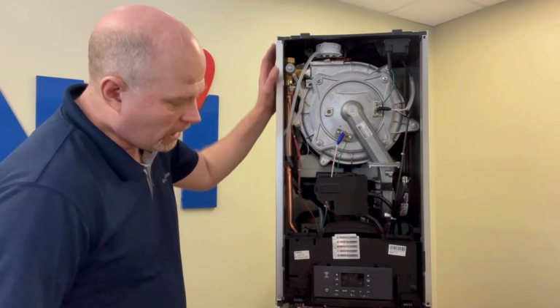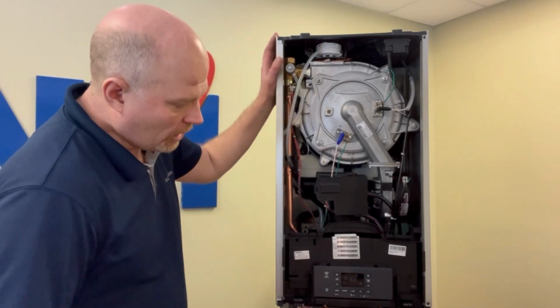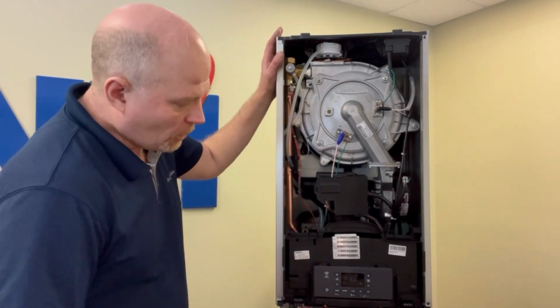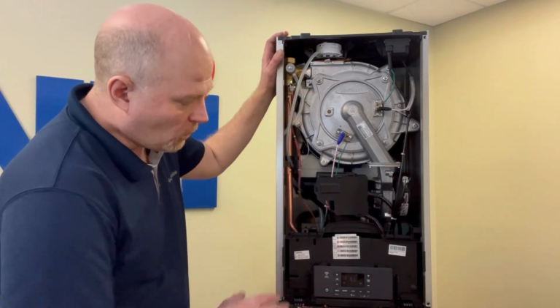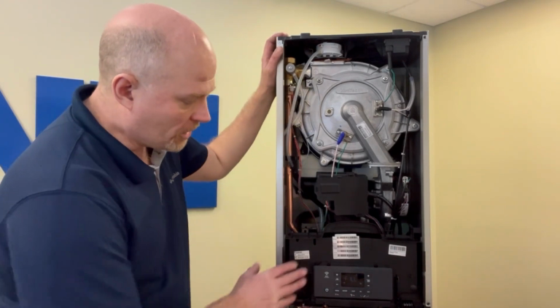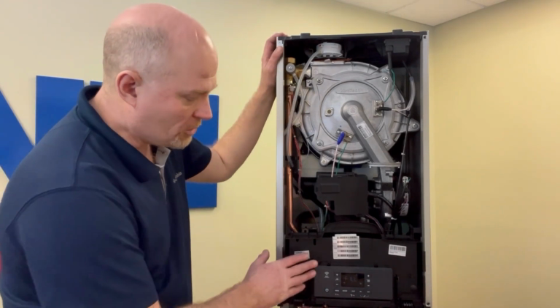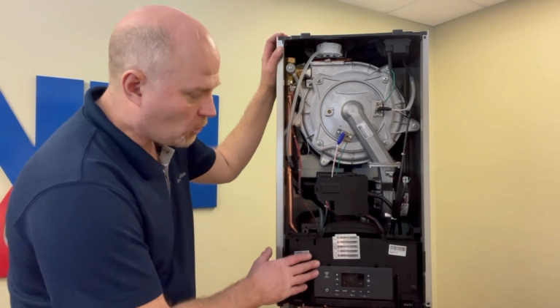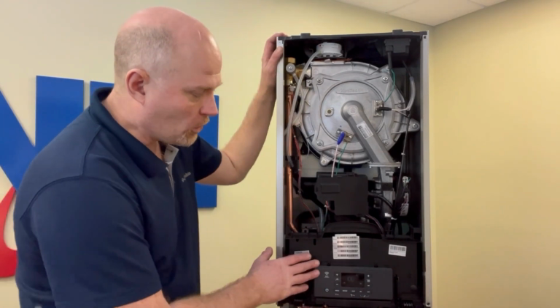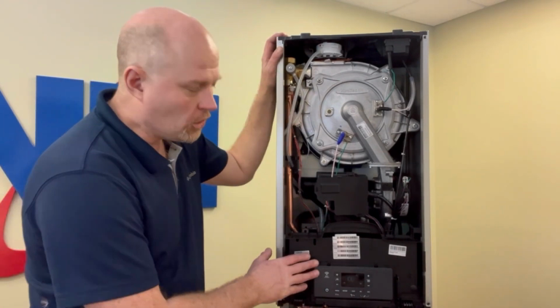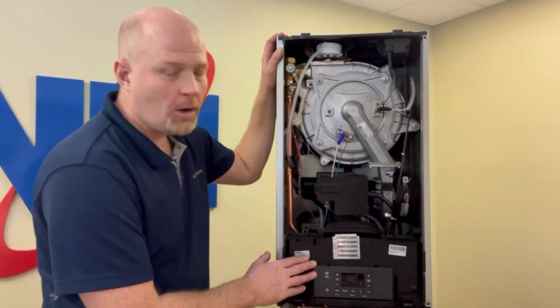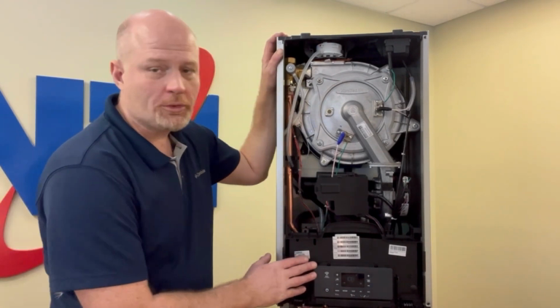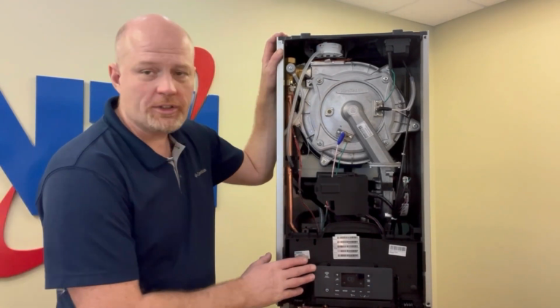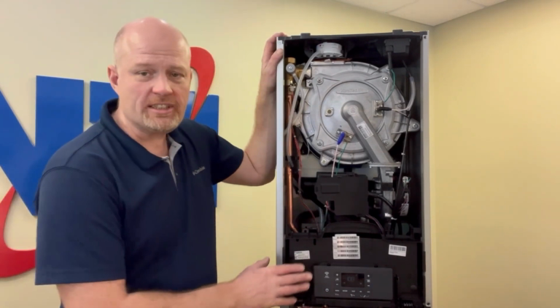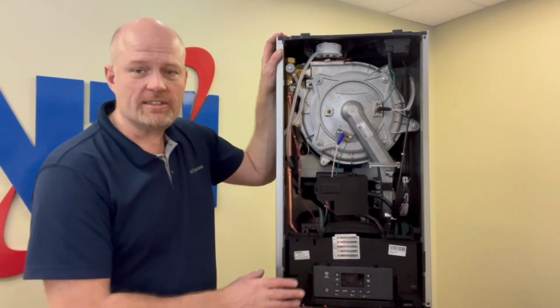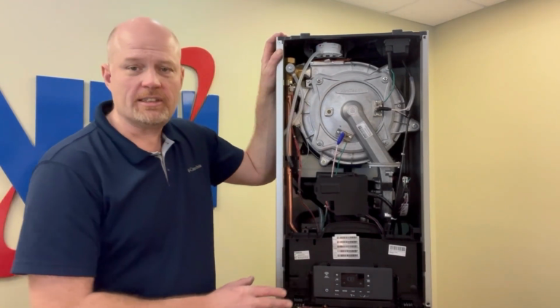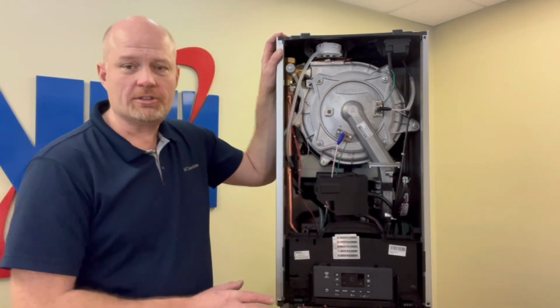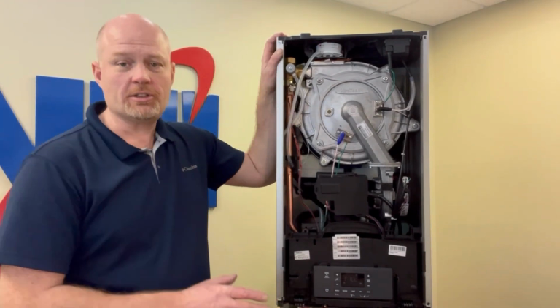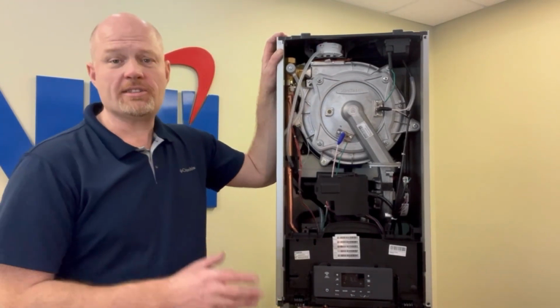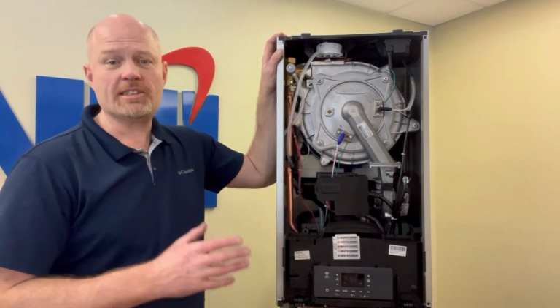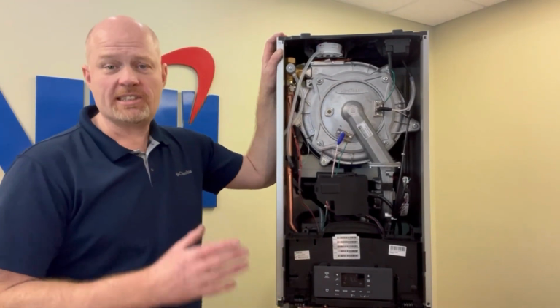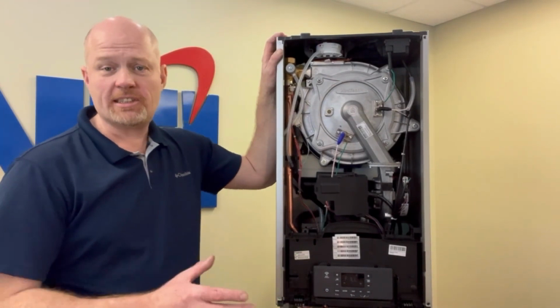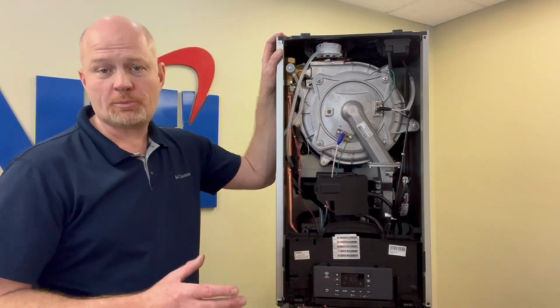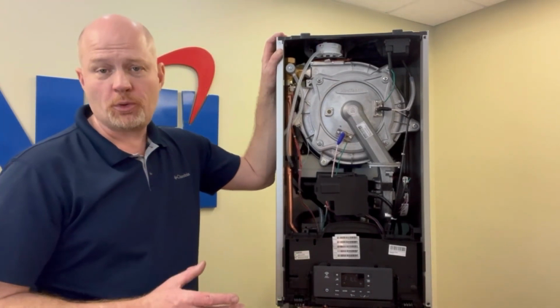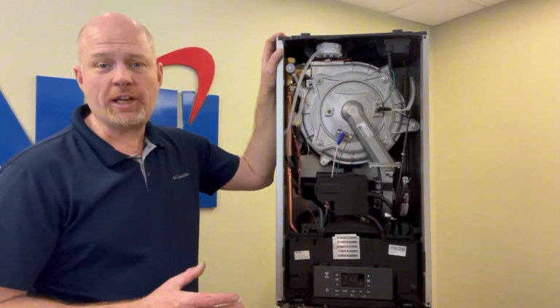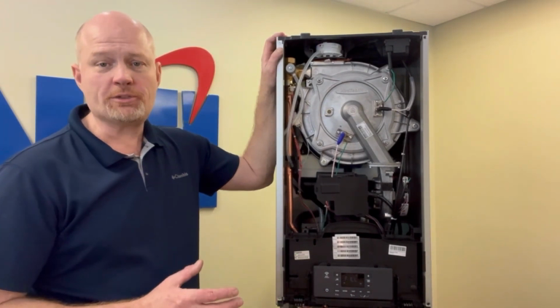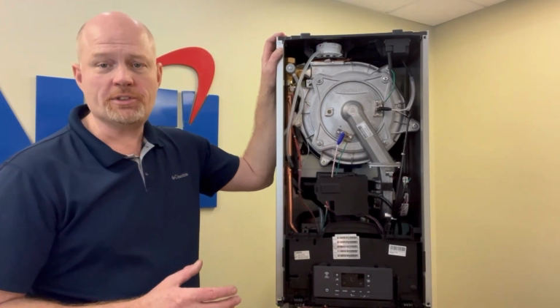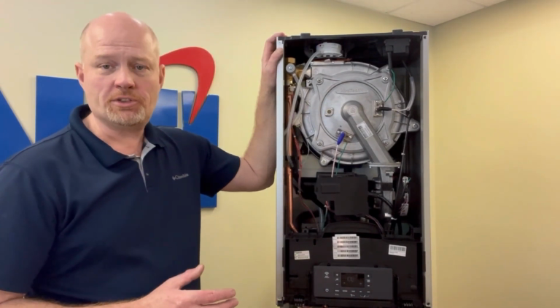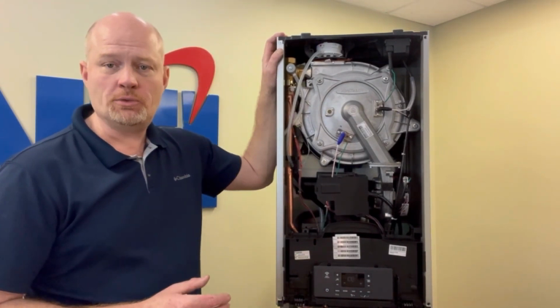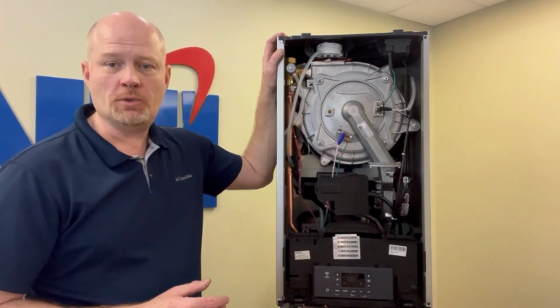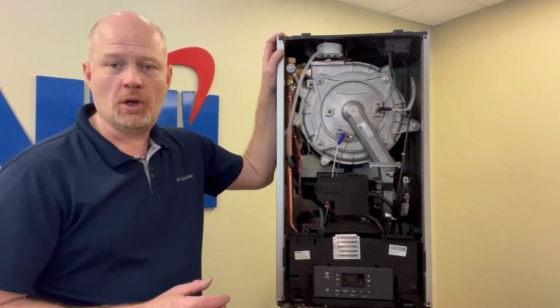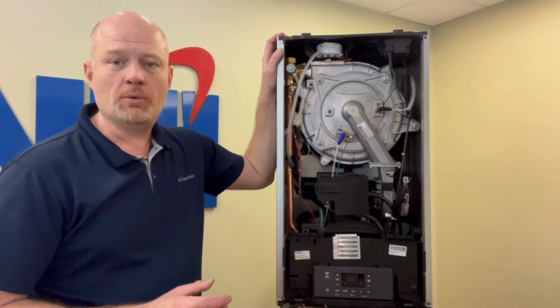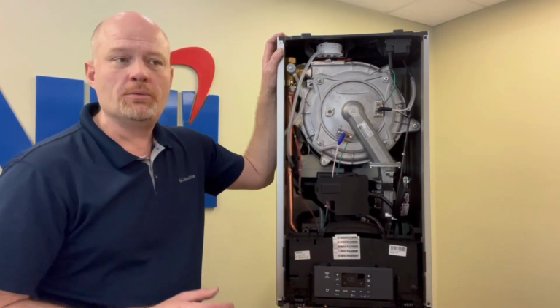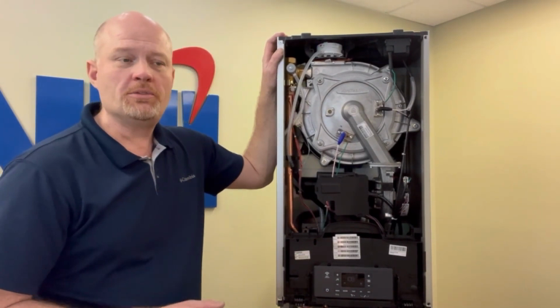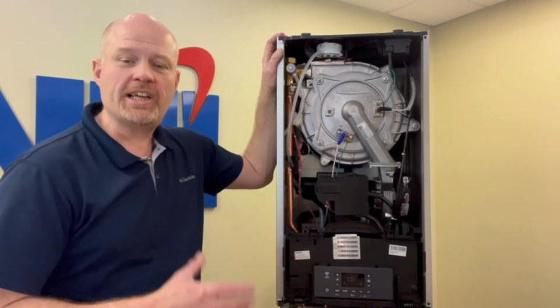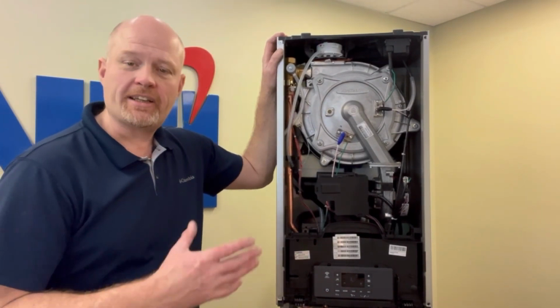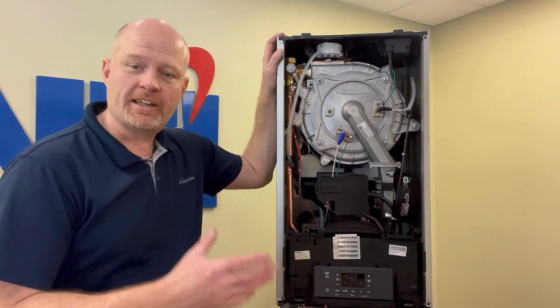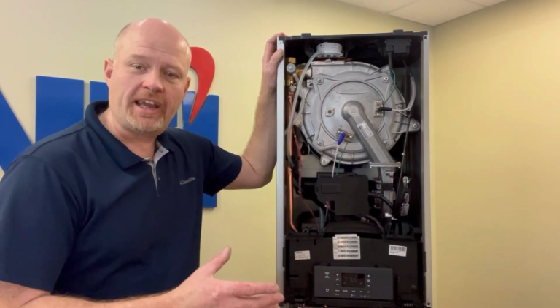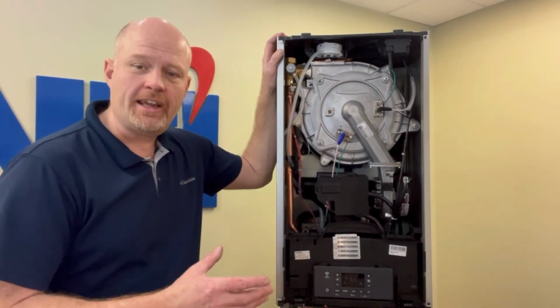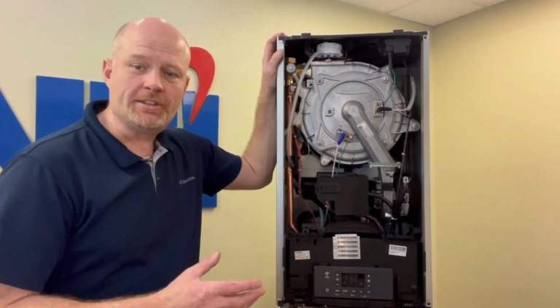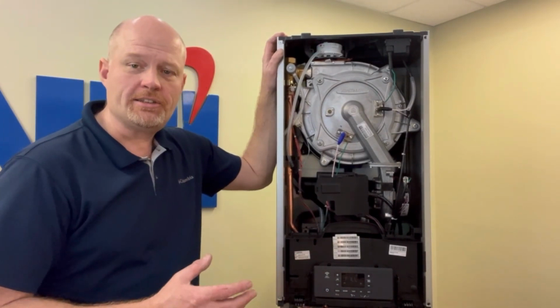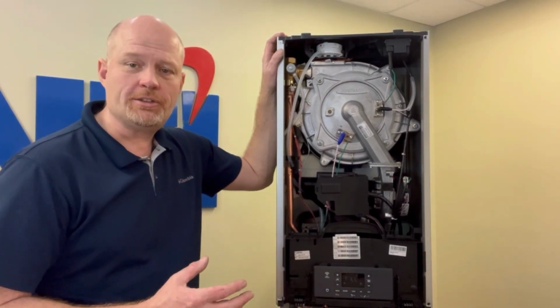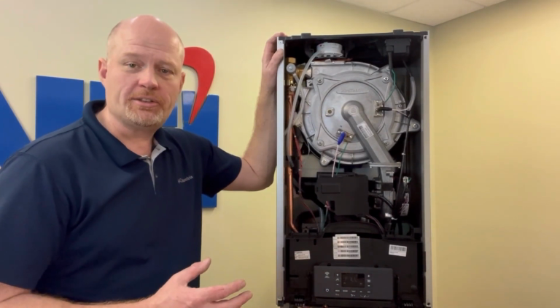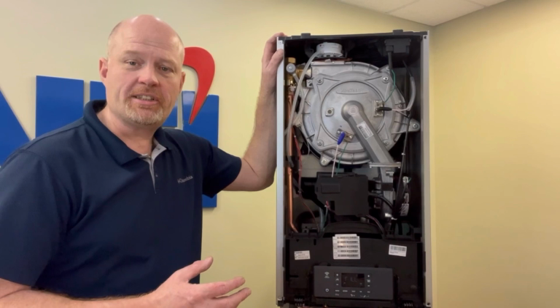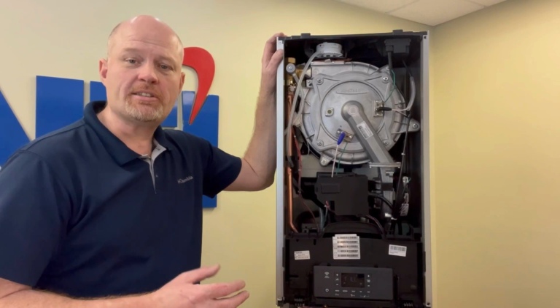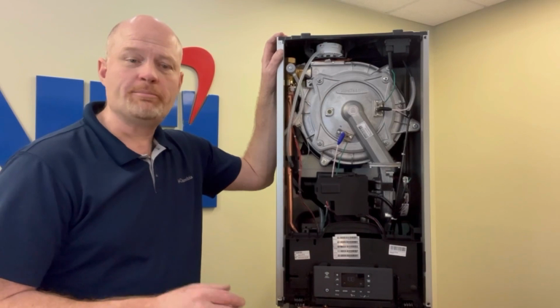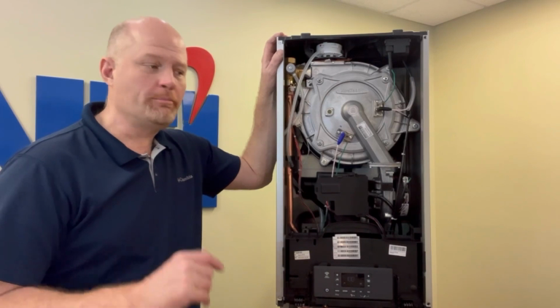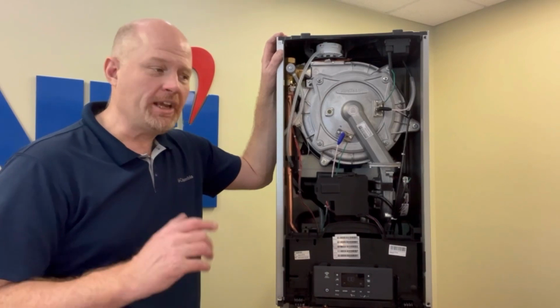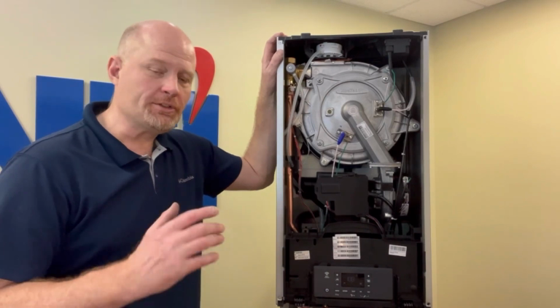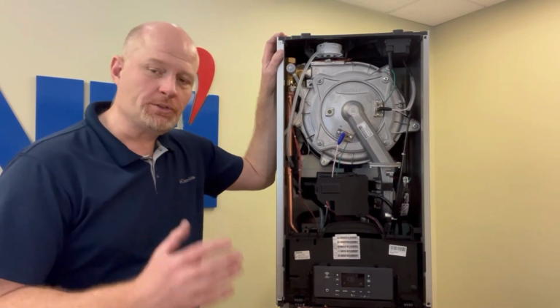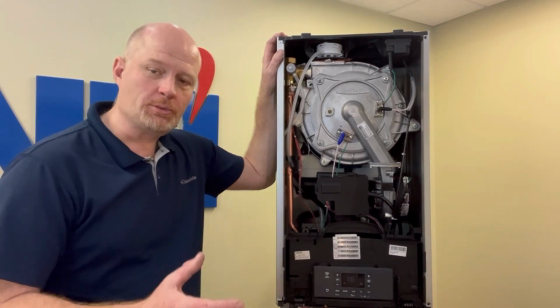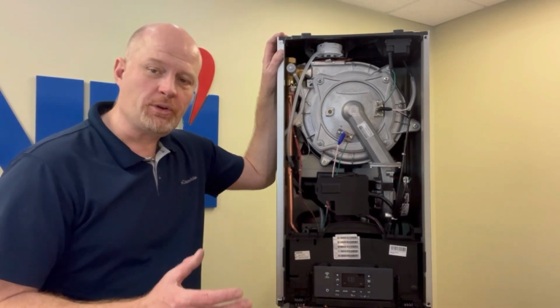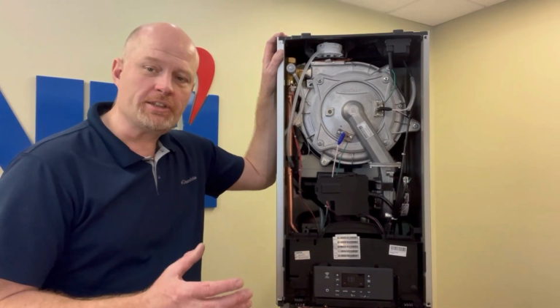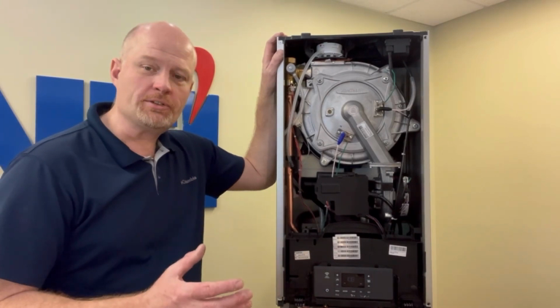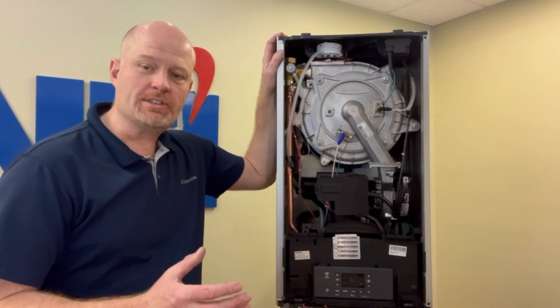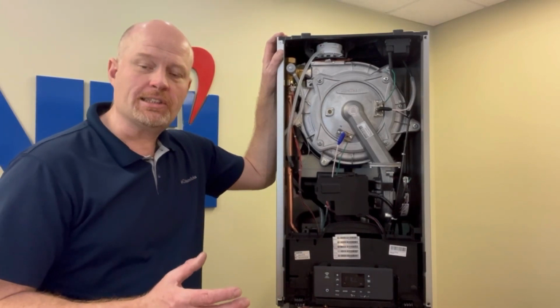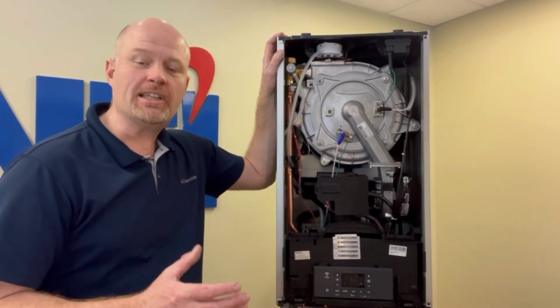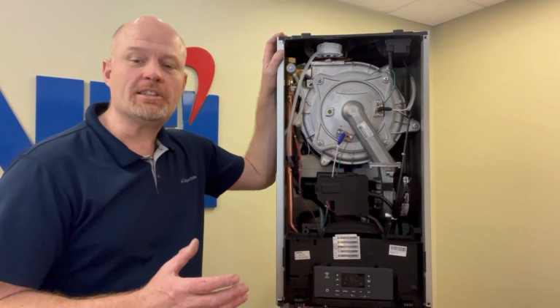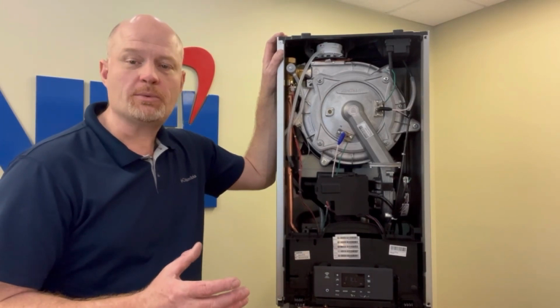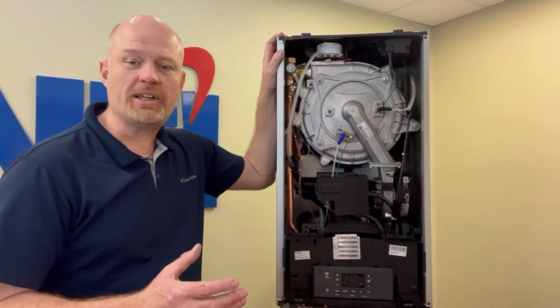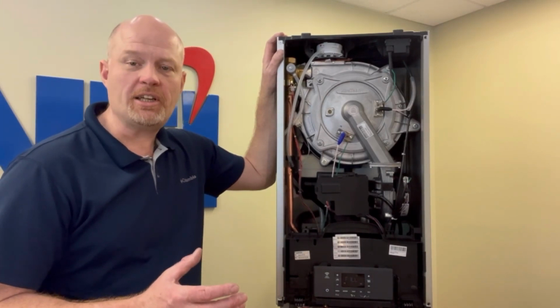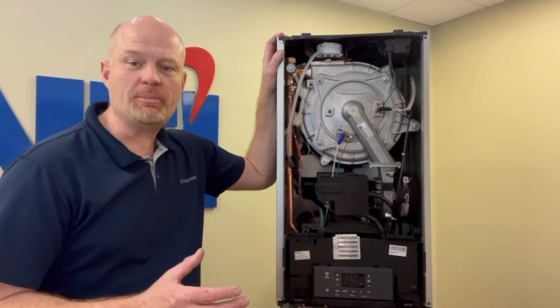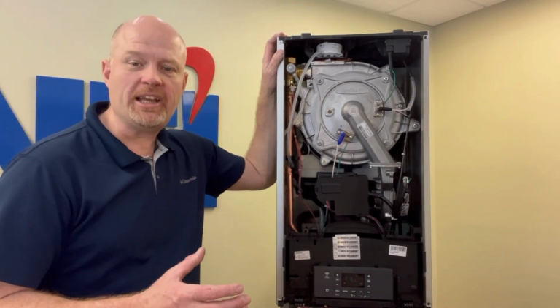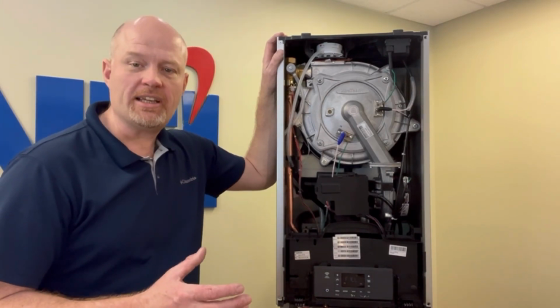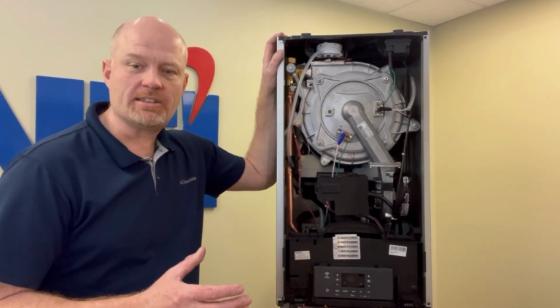One of the more common reasons is just that the system pressure is too low. Check the gauges in your system and make sure the pressure is at least 20 psi.